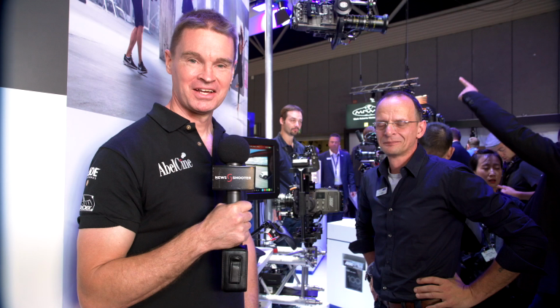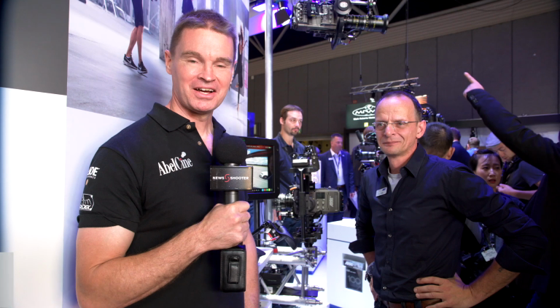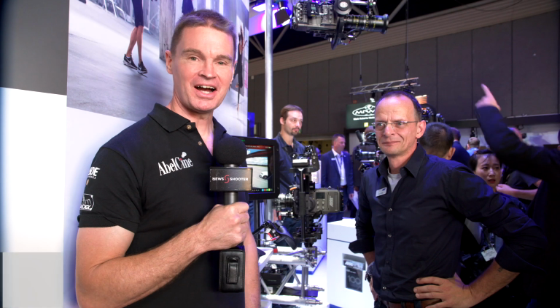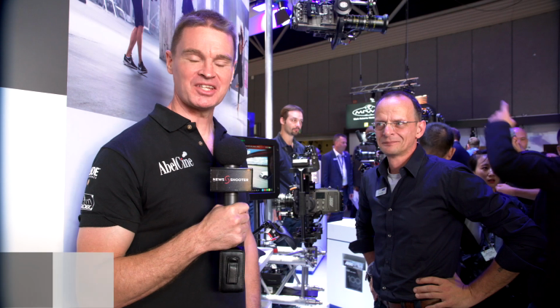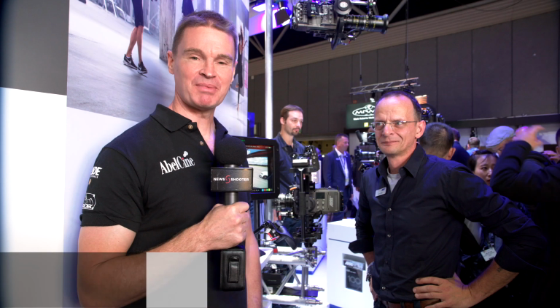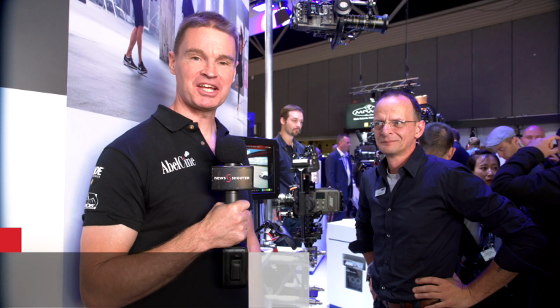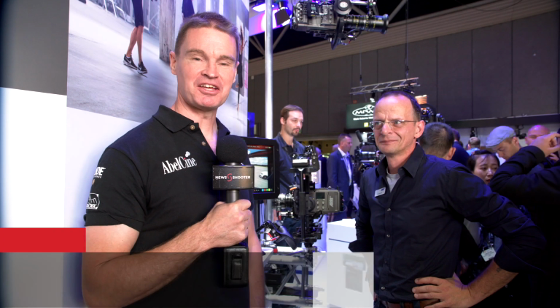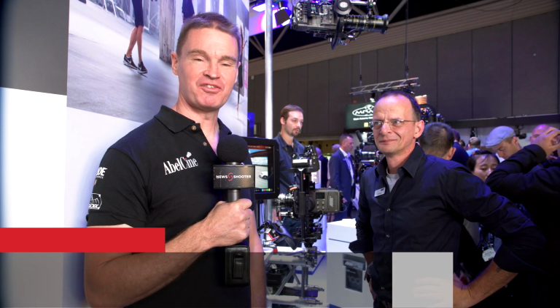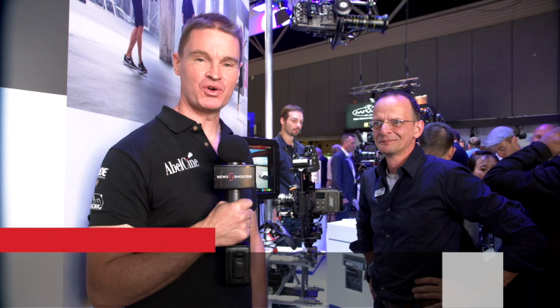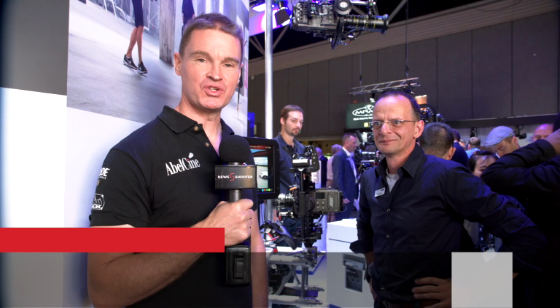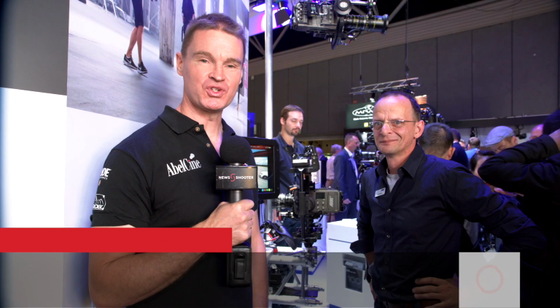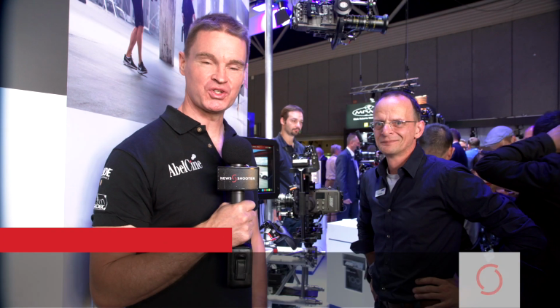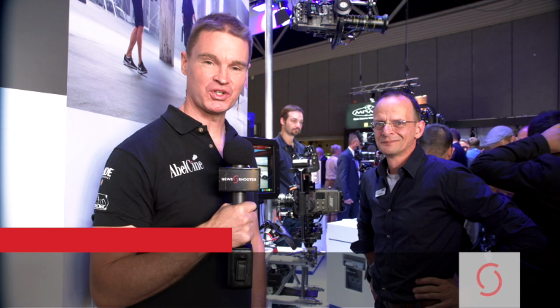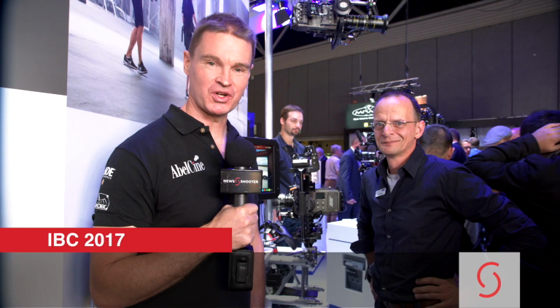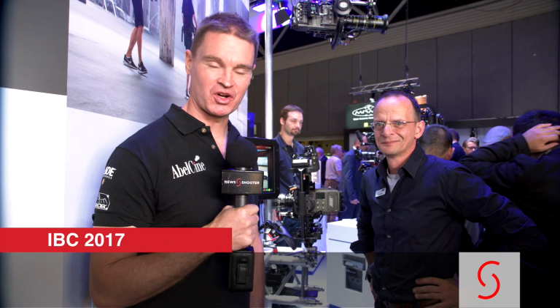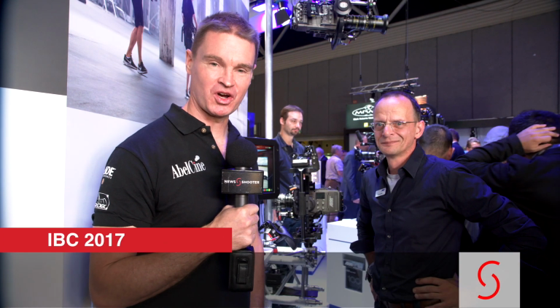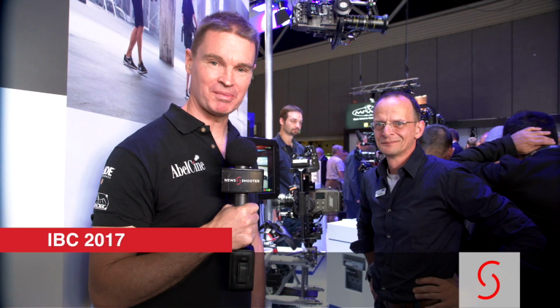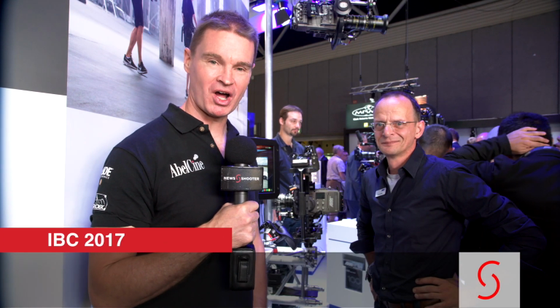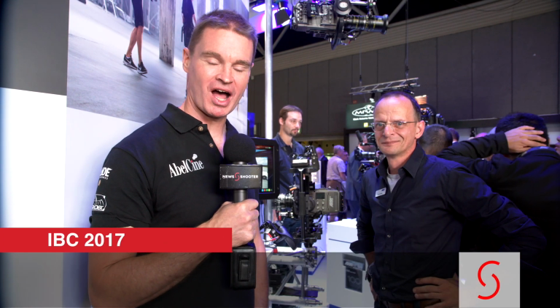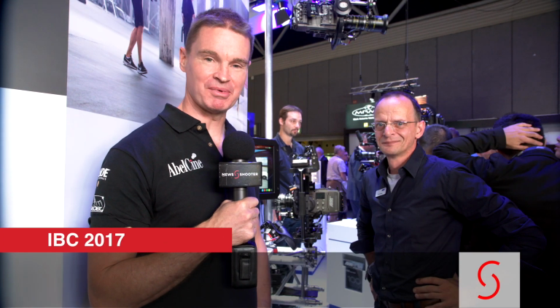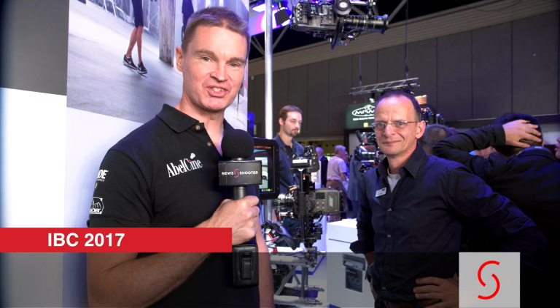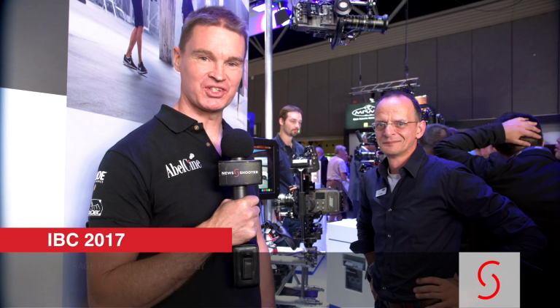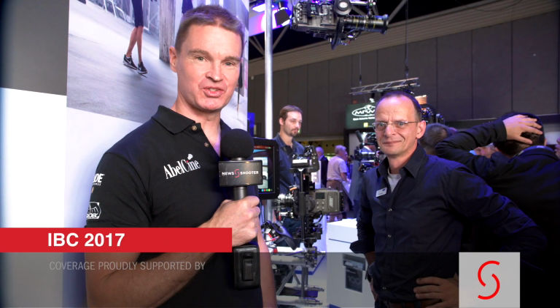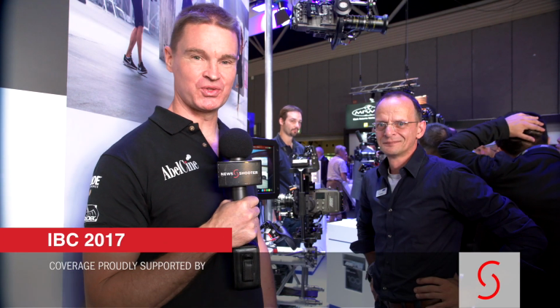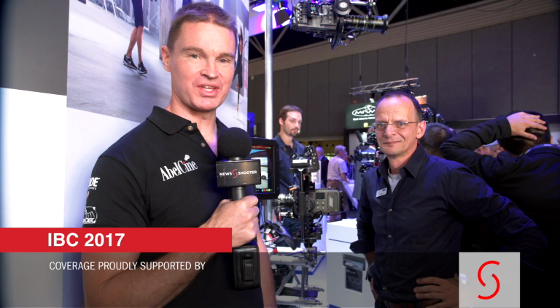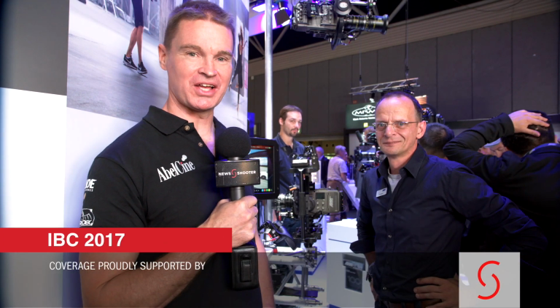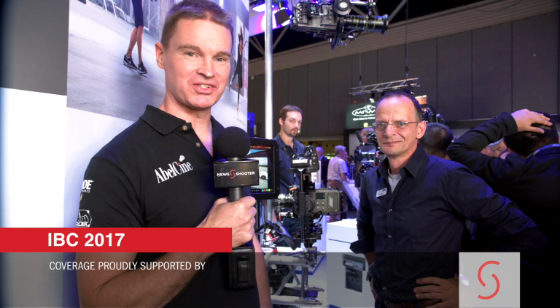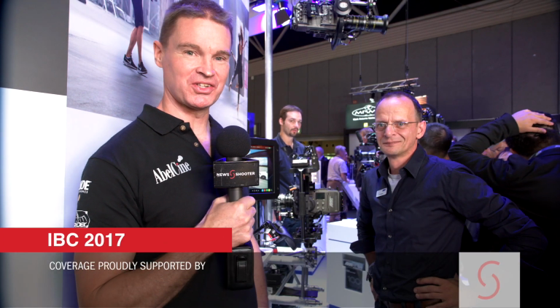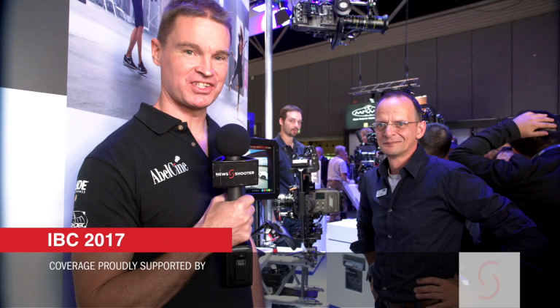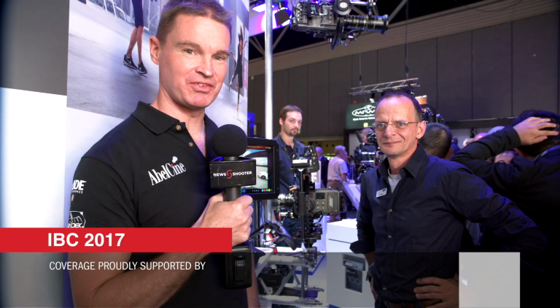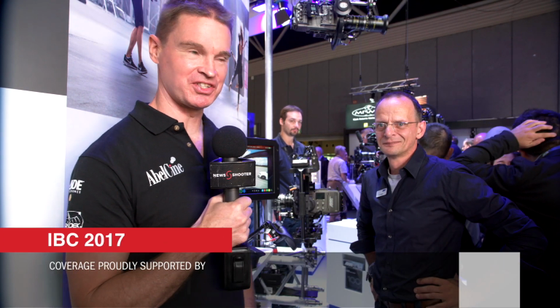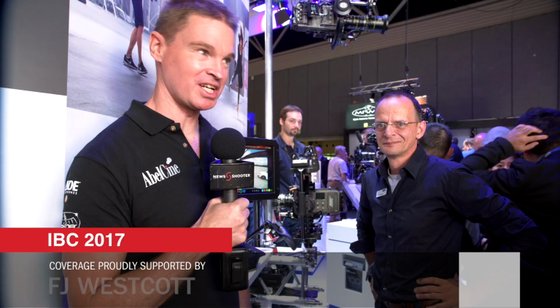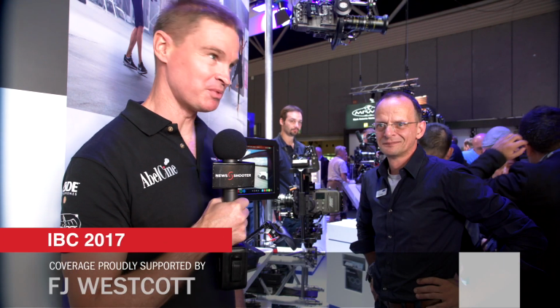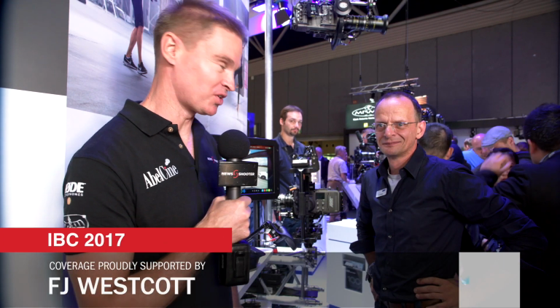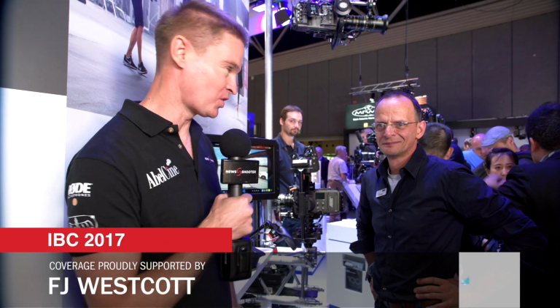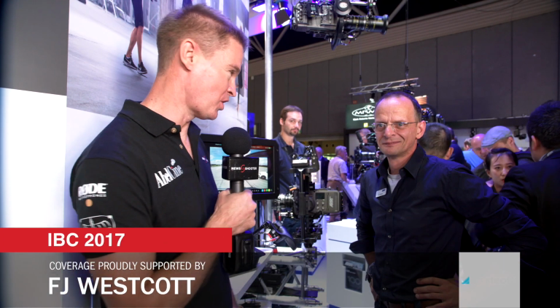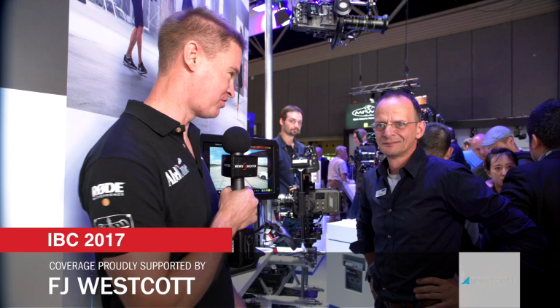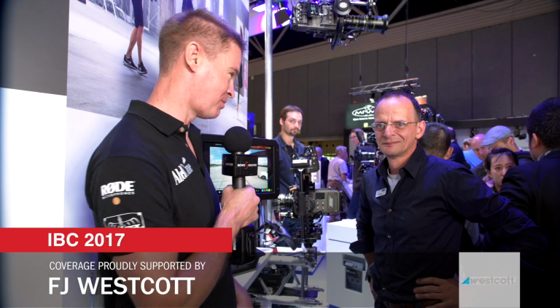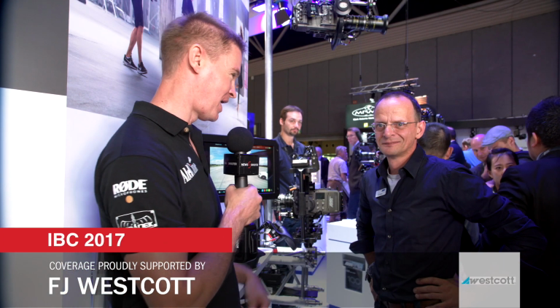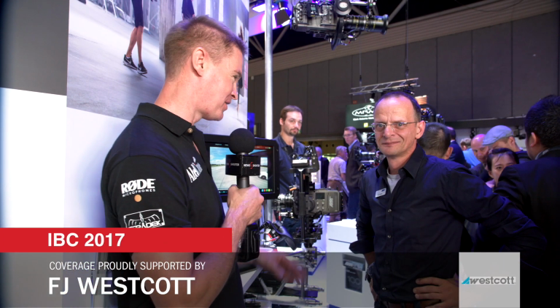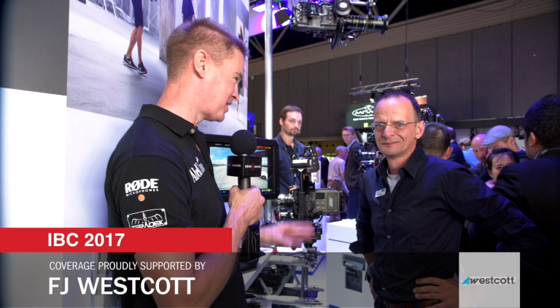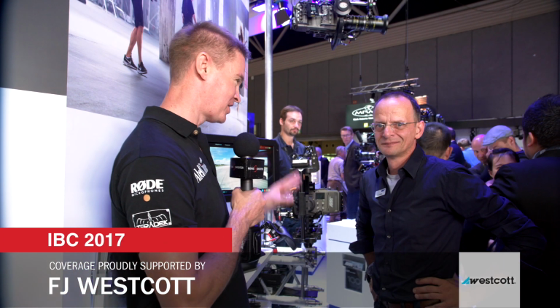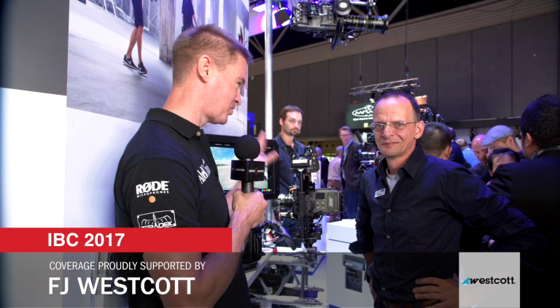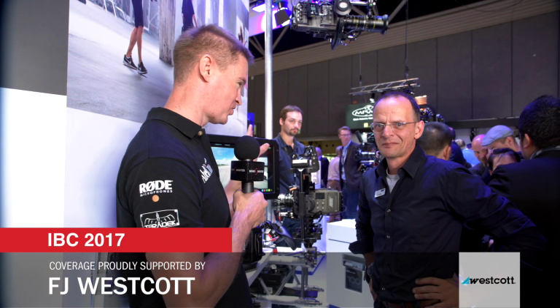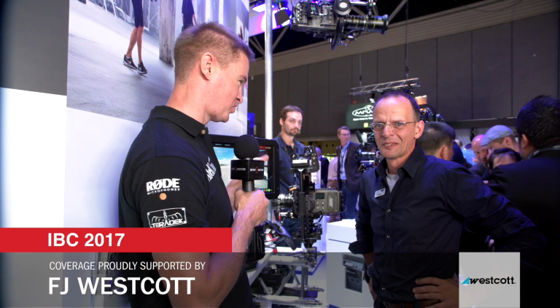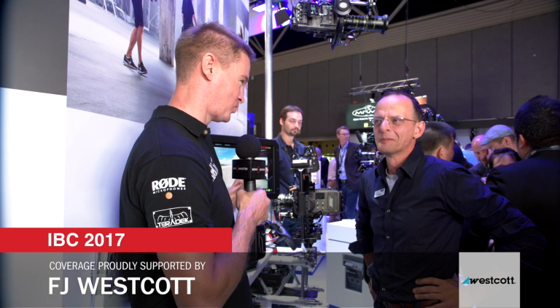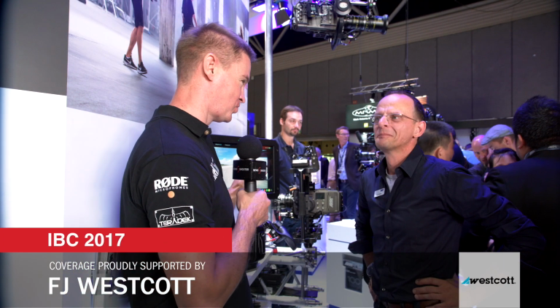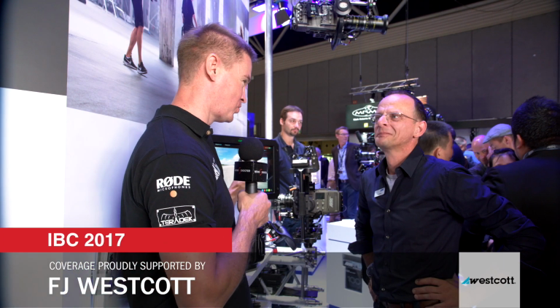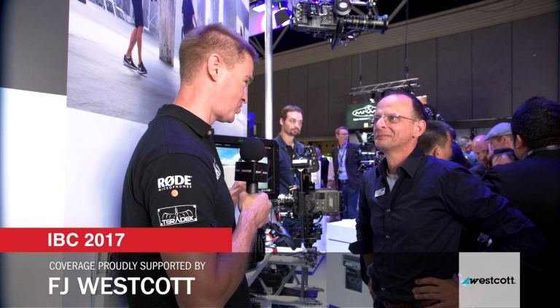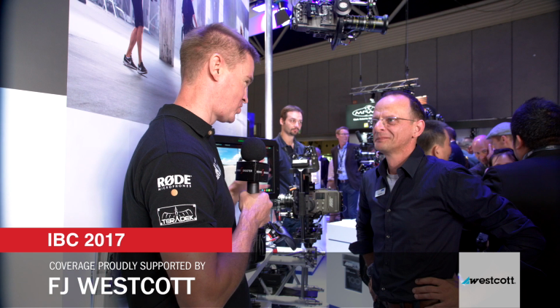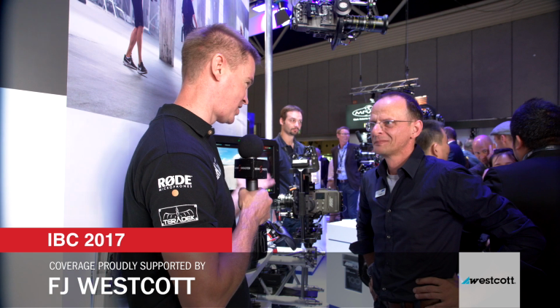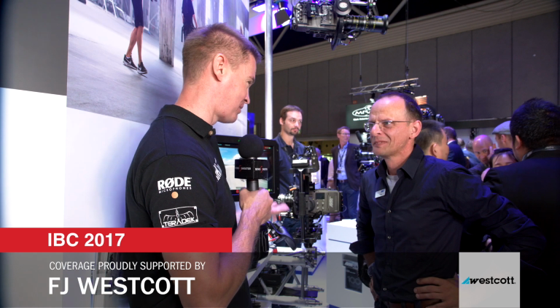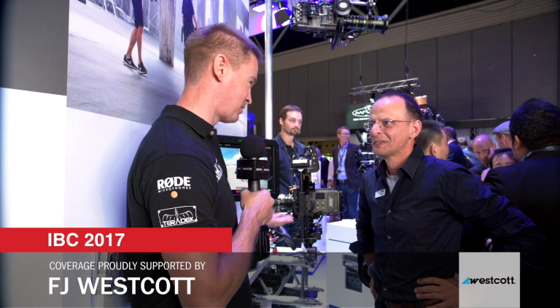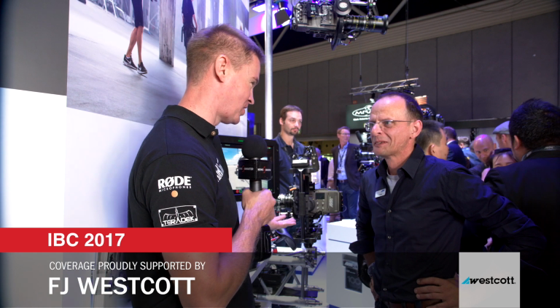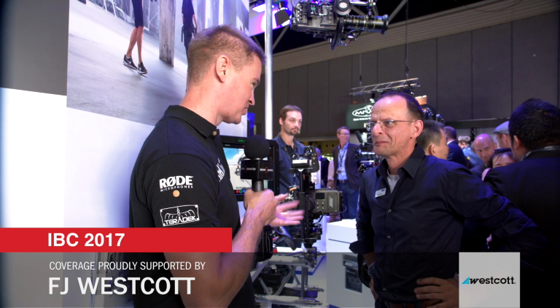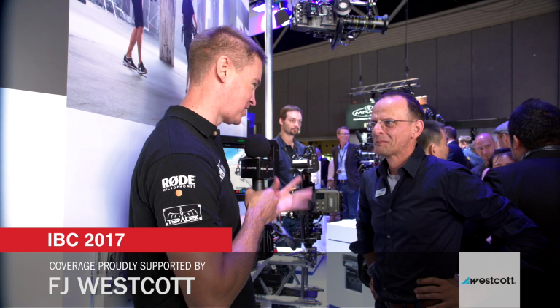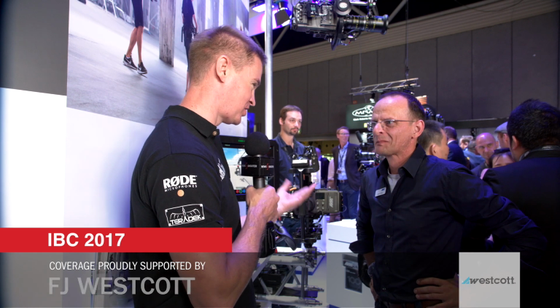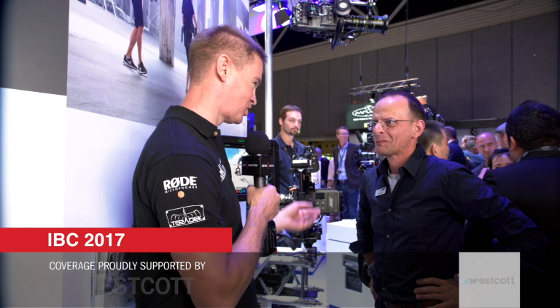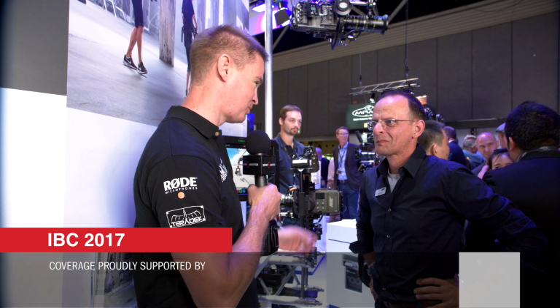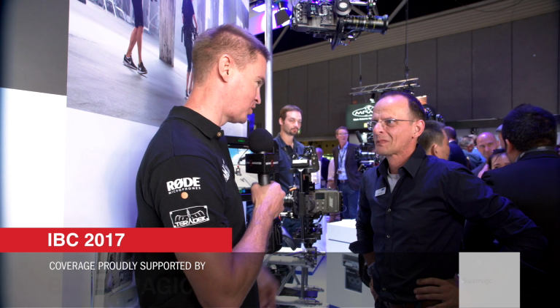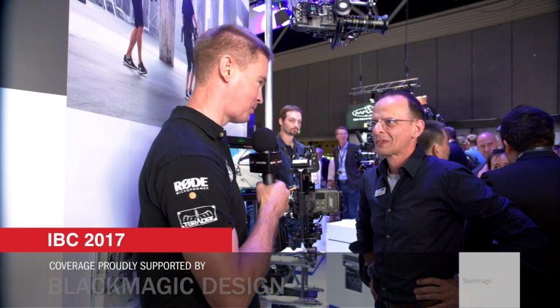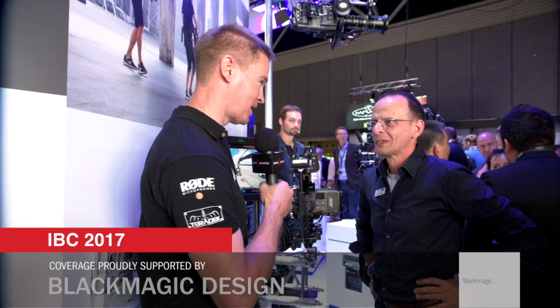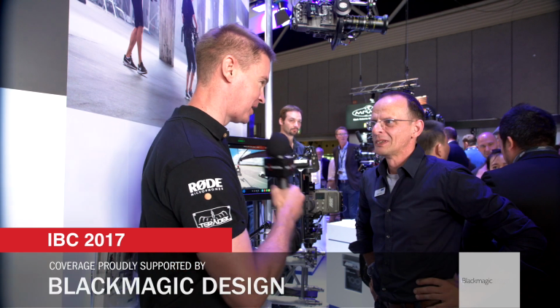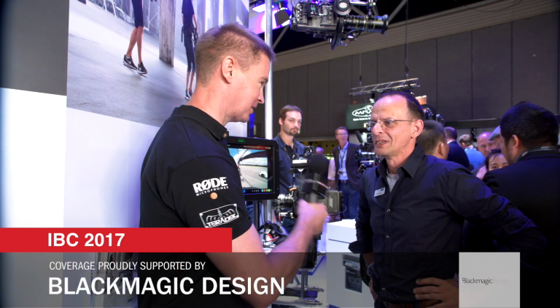Hi, it's Matt here for newsshooter.com at IBC 2017. I'm with Kurt from ARRI. This is your new stabilized head — tell me all about it.